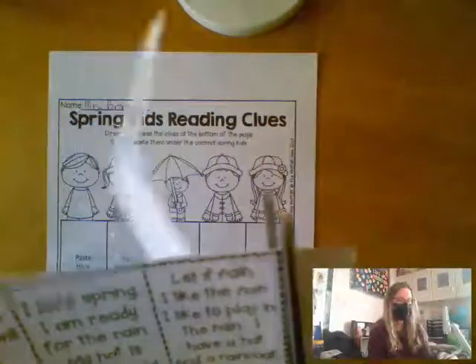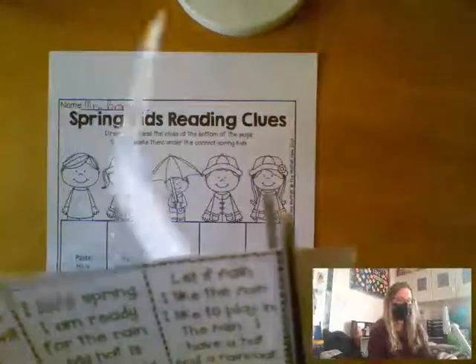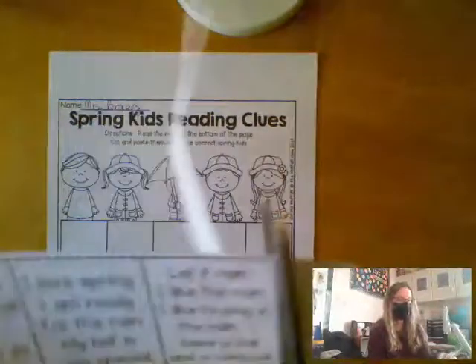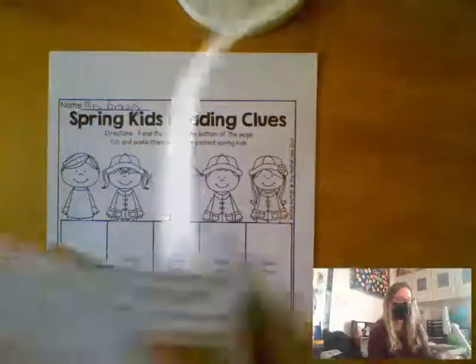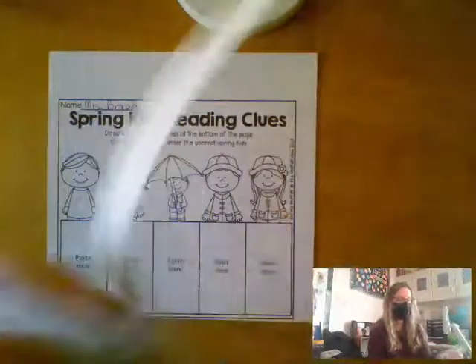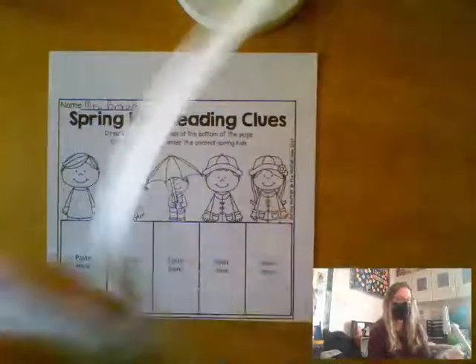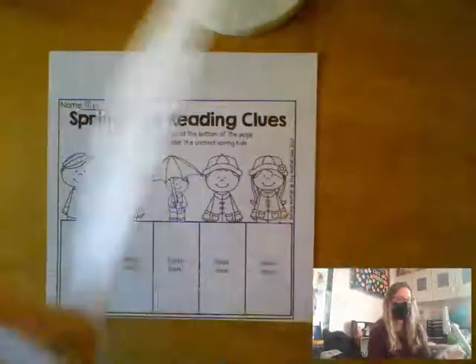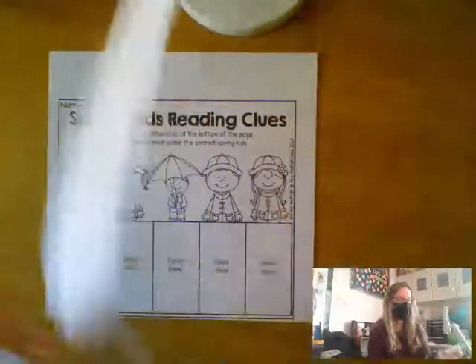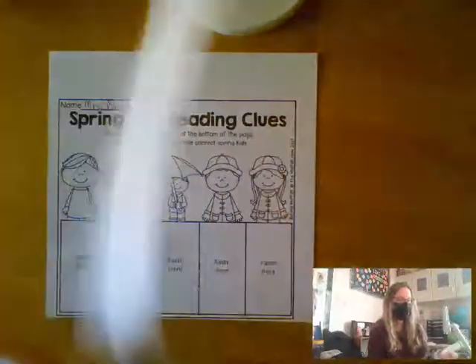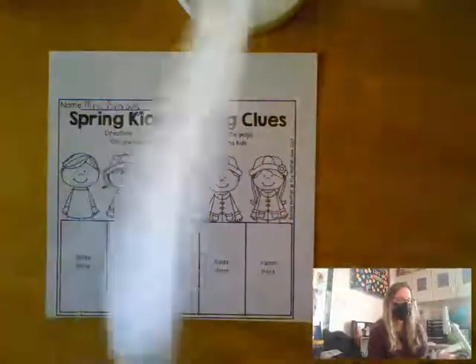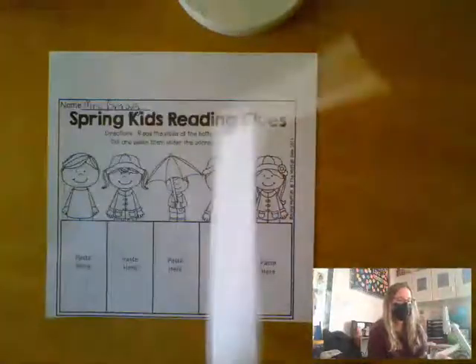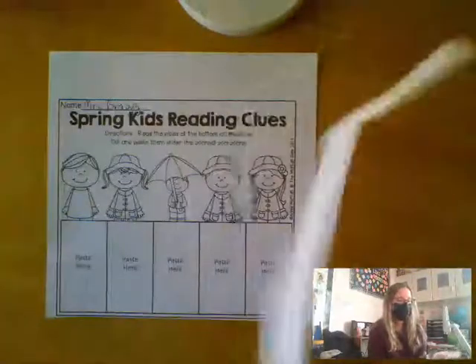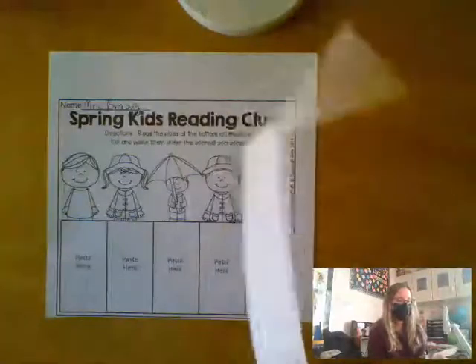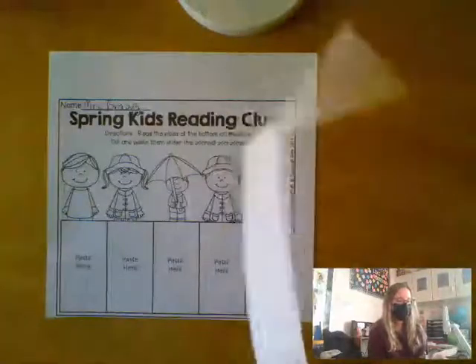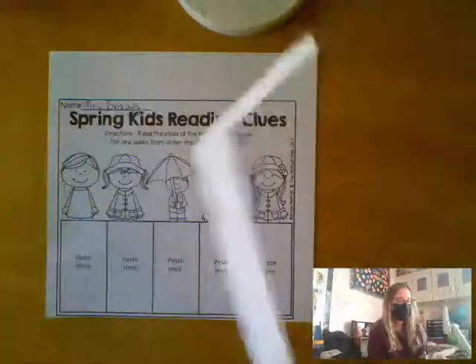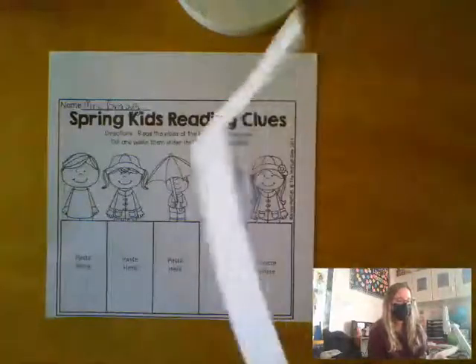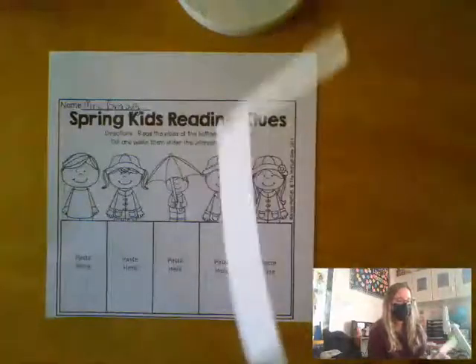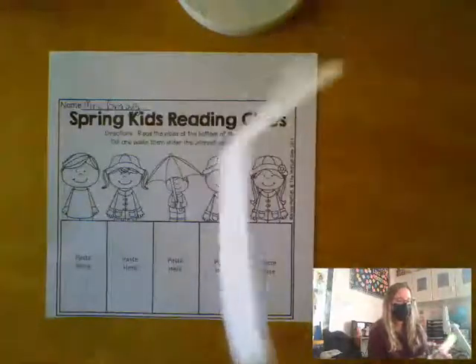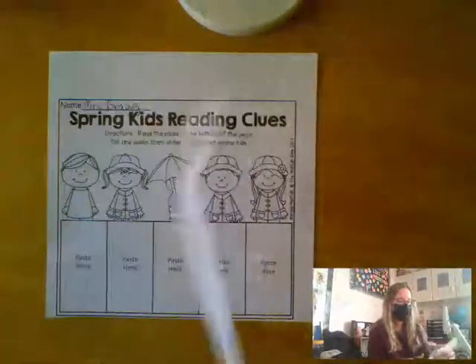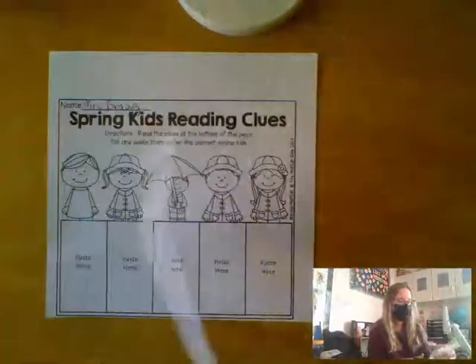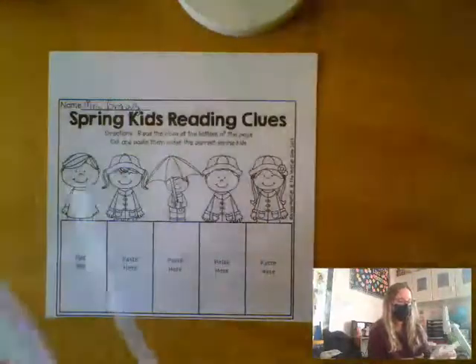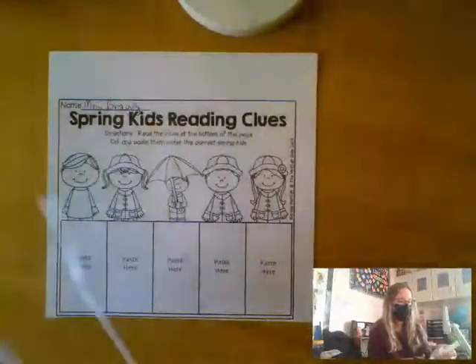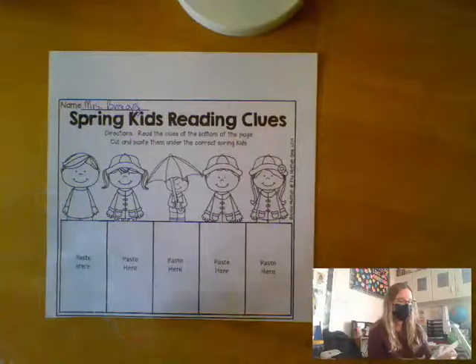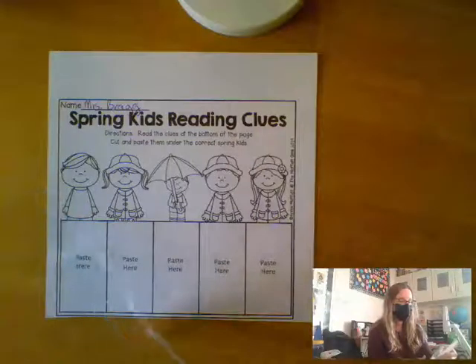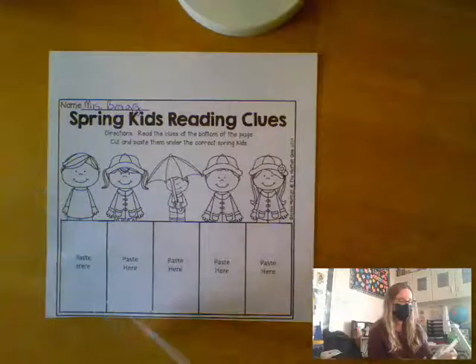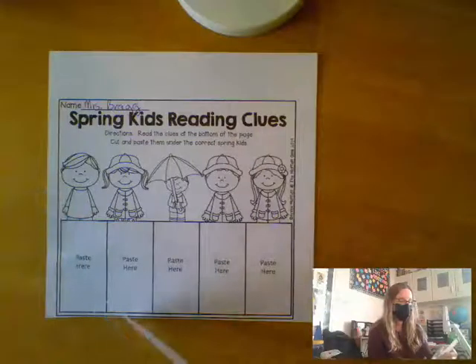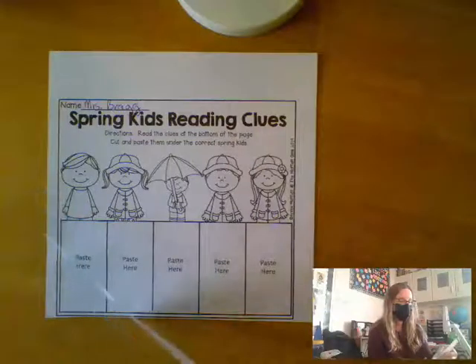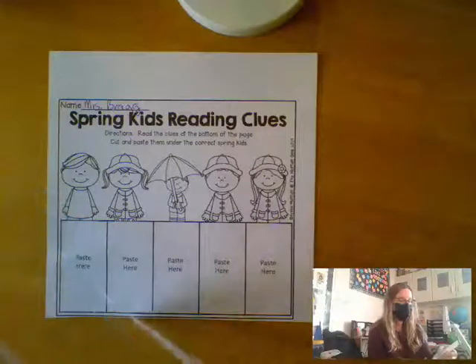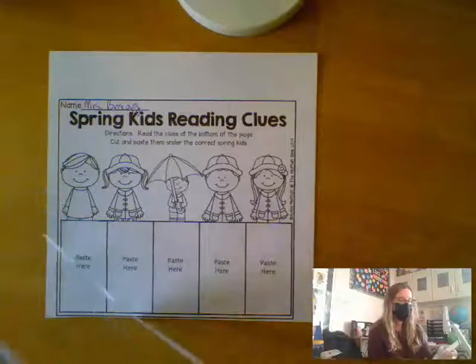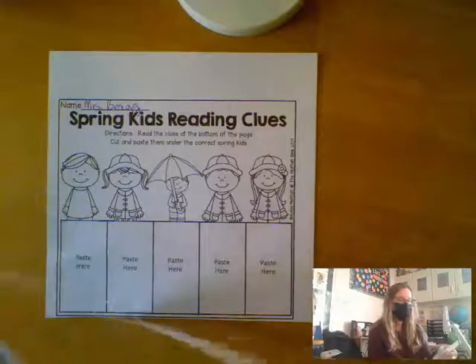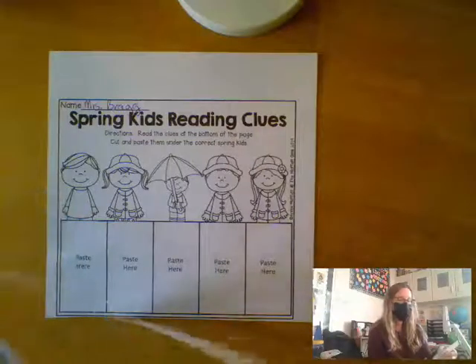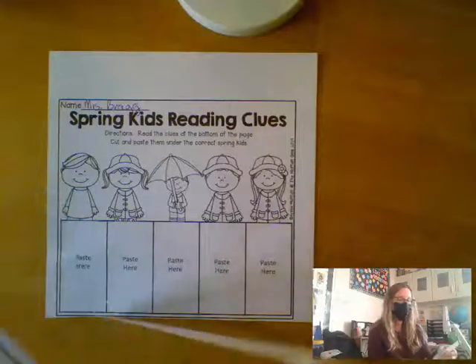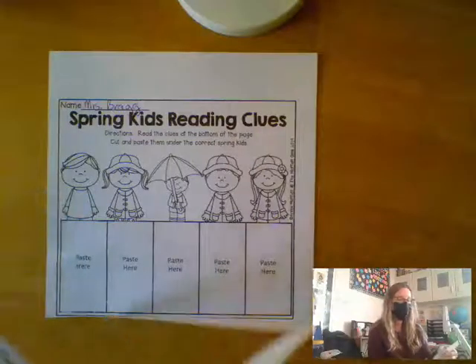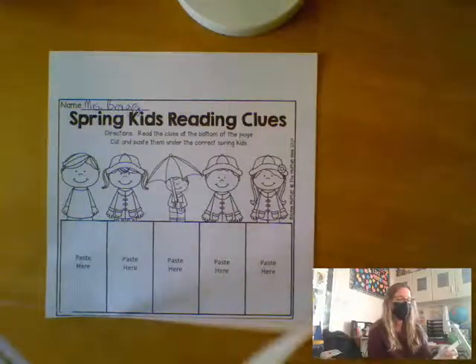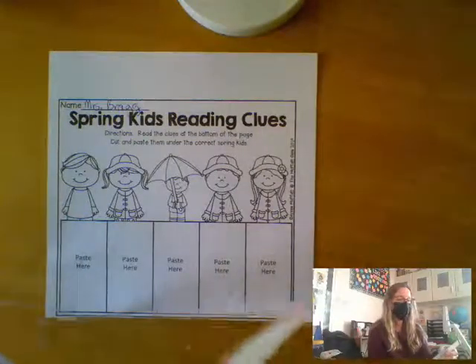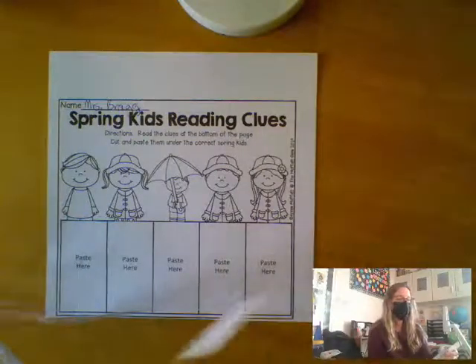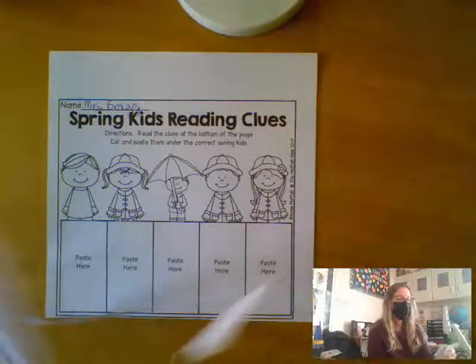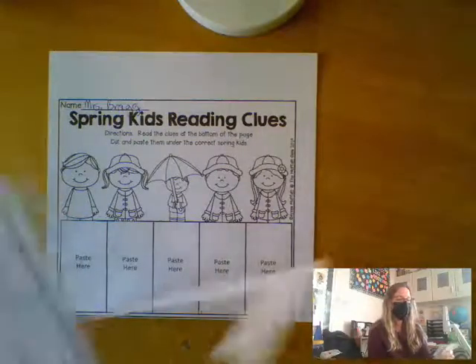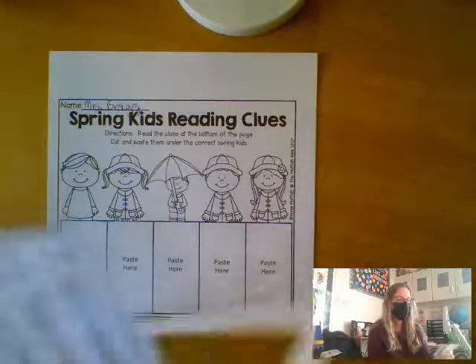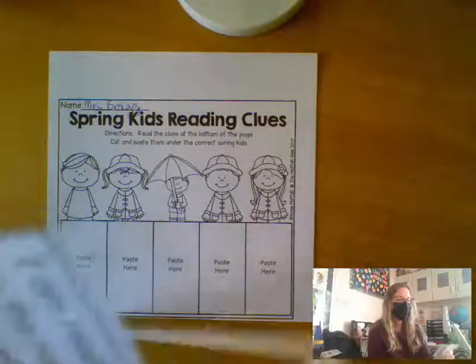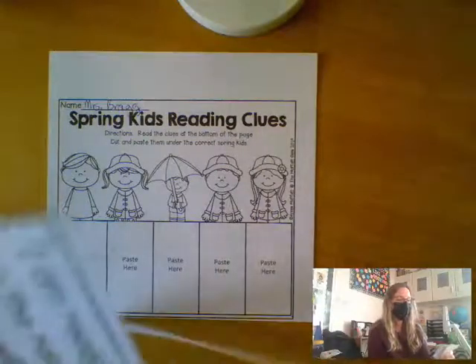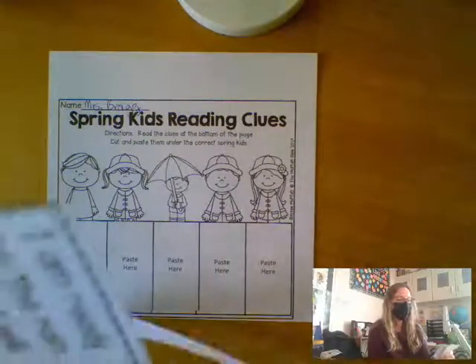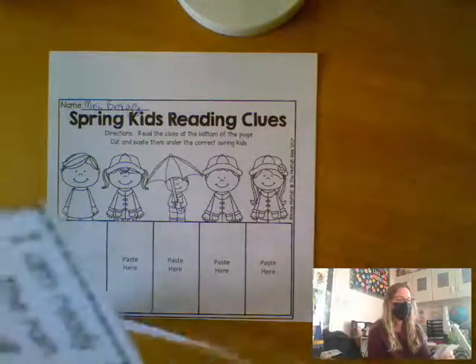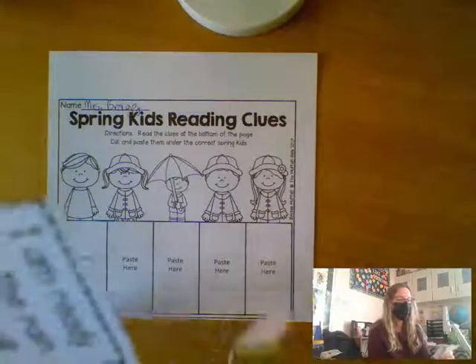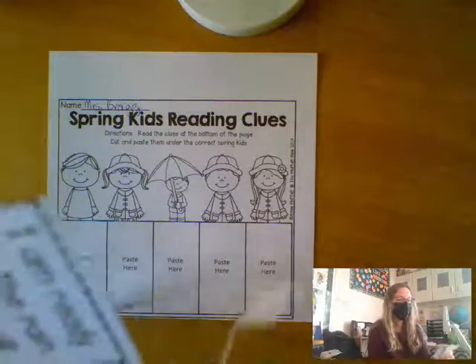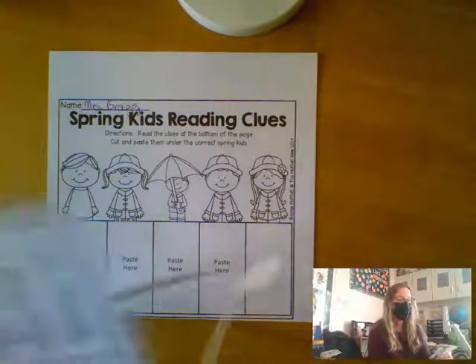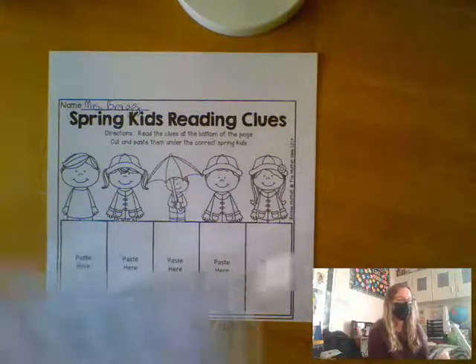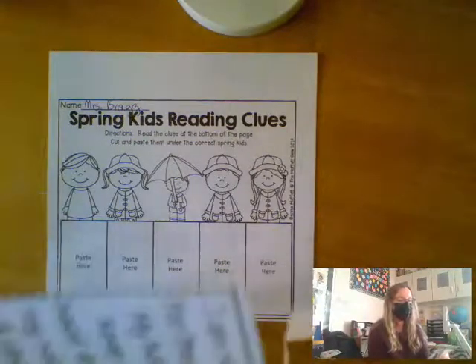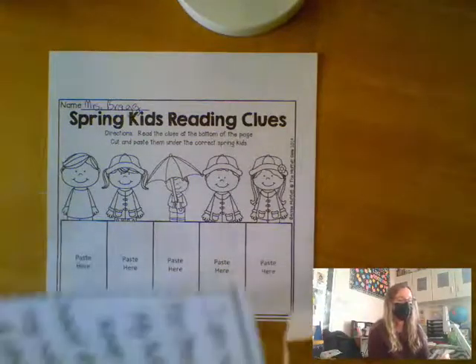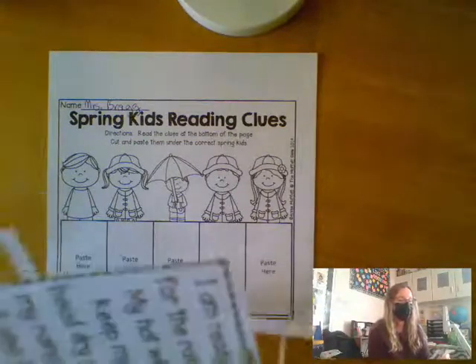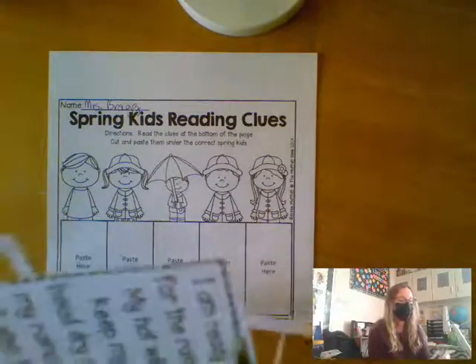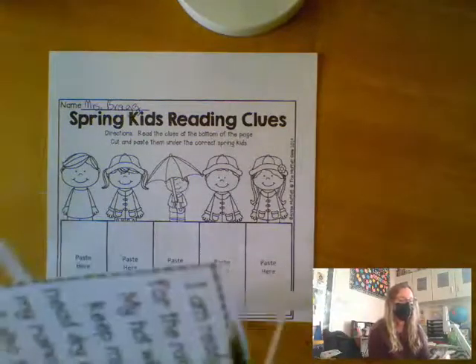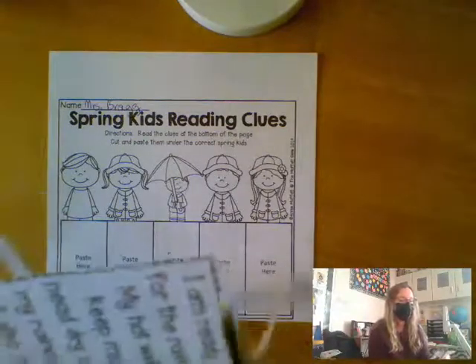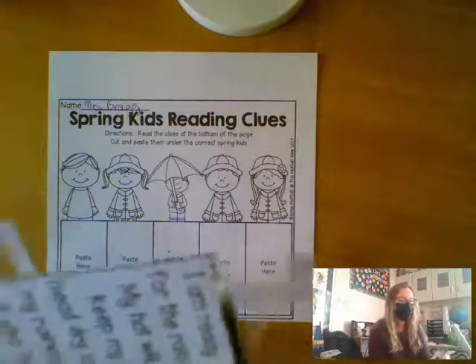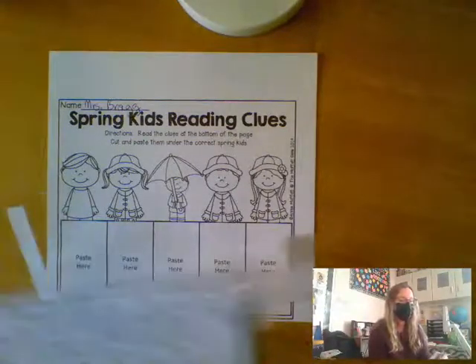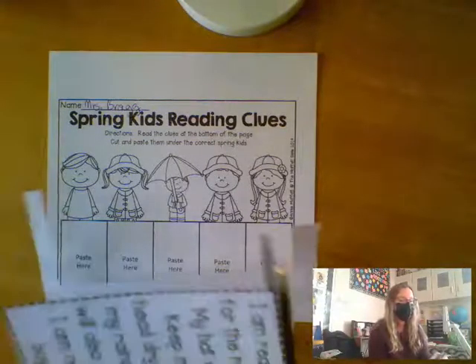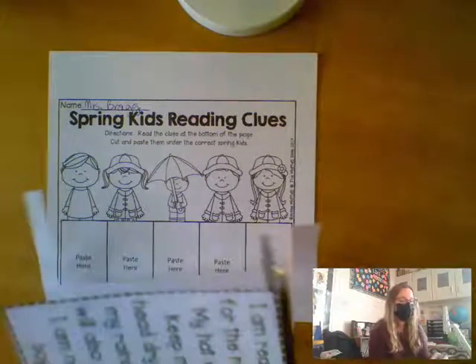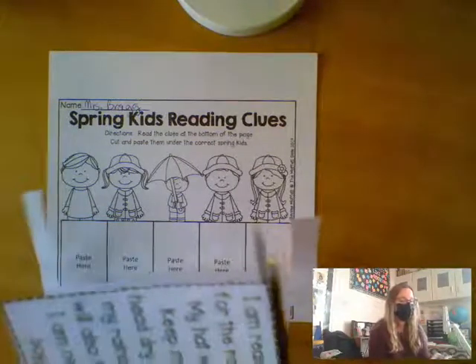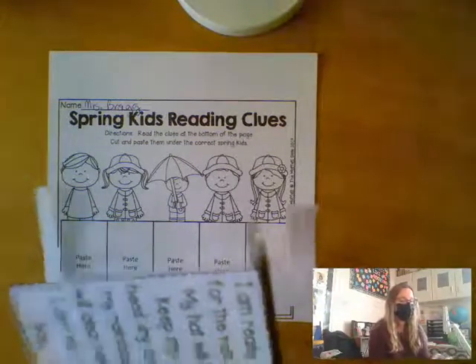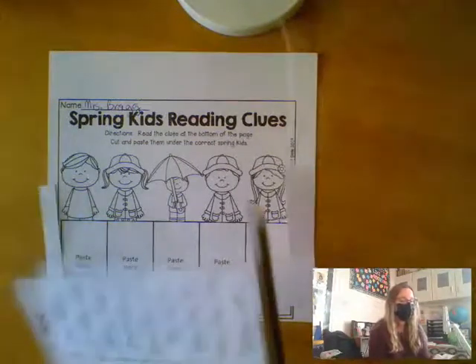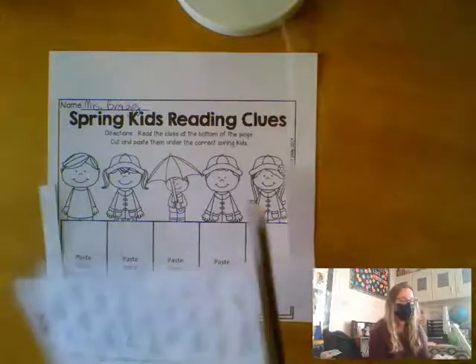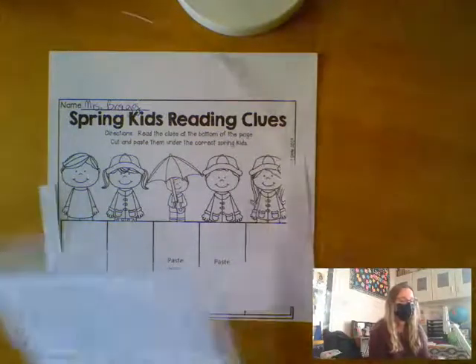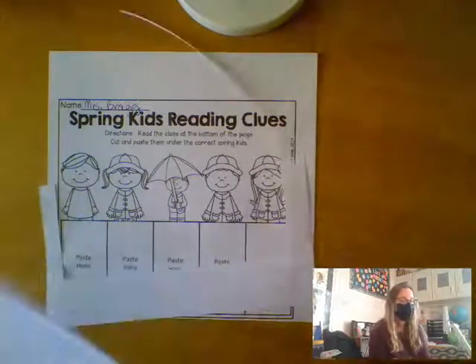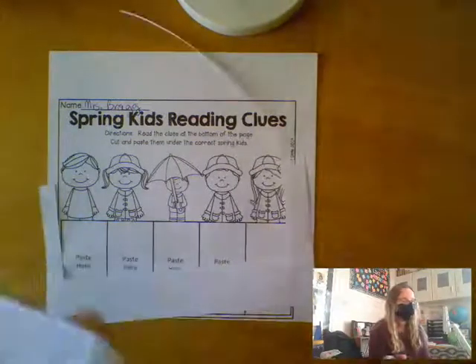Now Blake, you are welcome to stay in the classroom and learn with us, but if that's too difficult for you right now, you can go out in the hallway and come back when we're done.